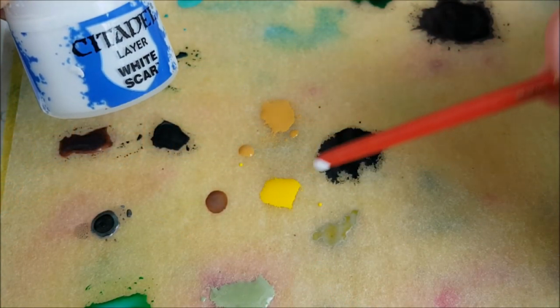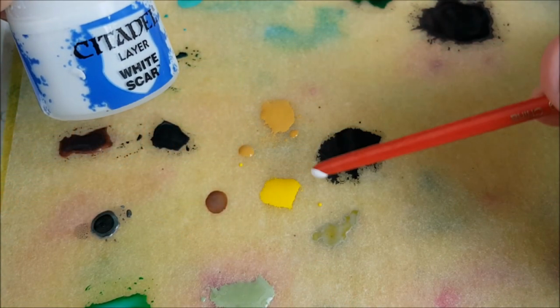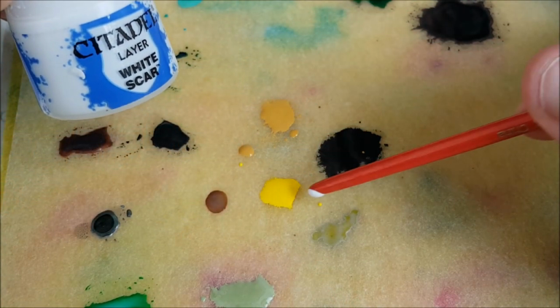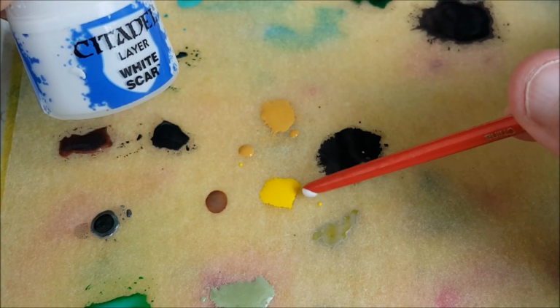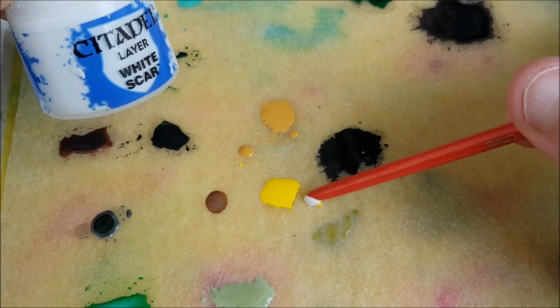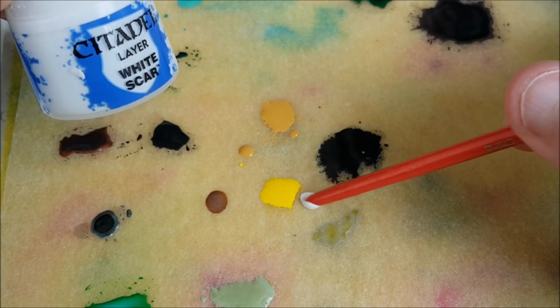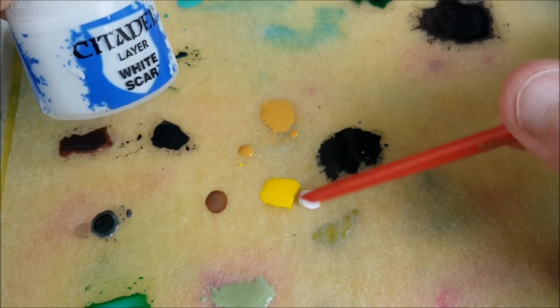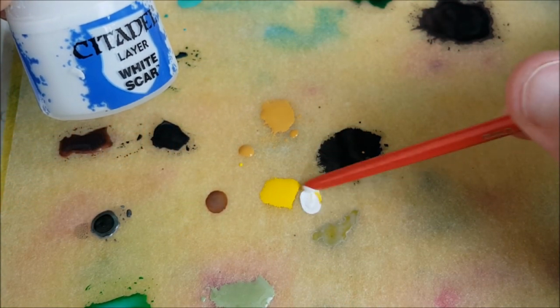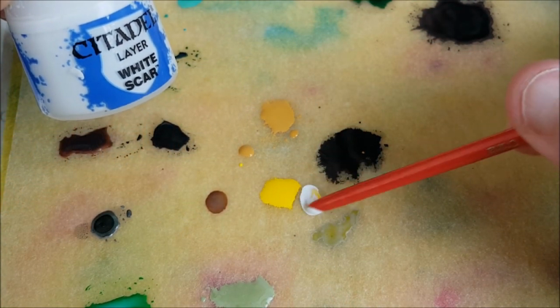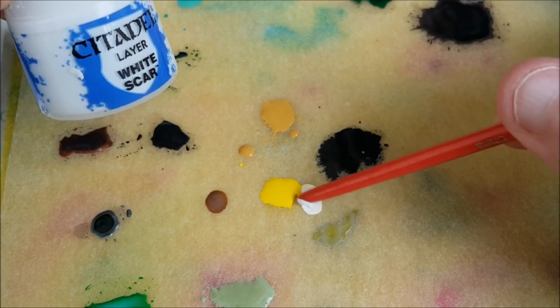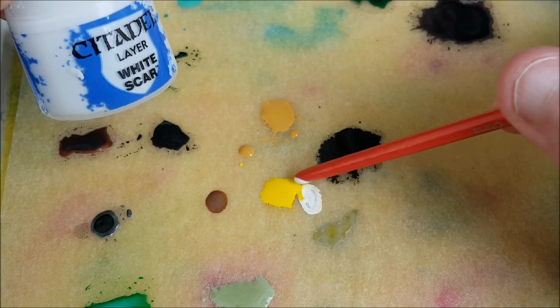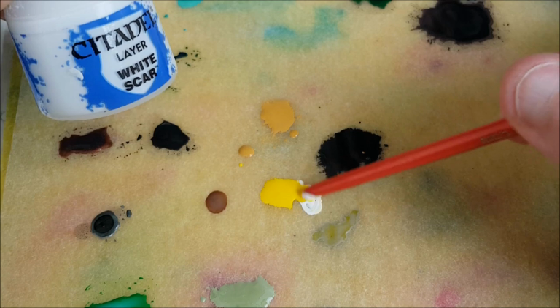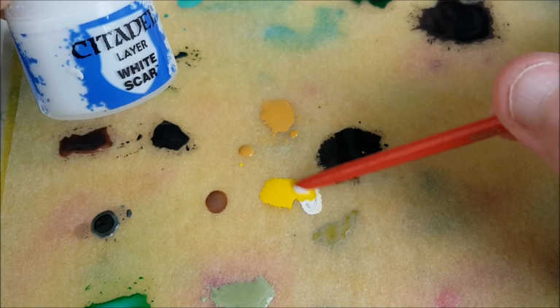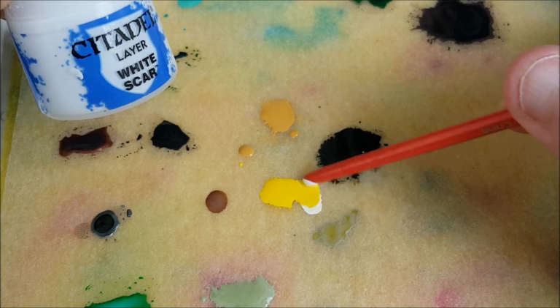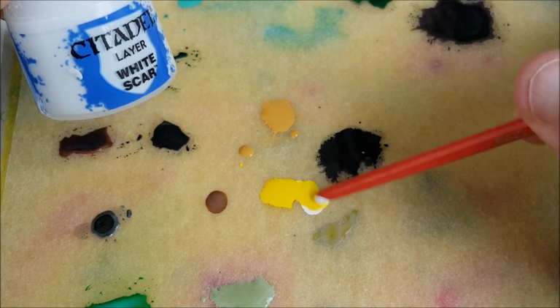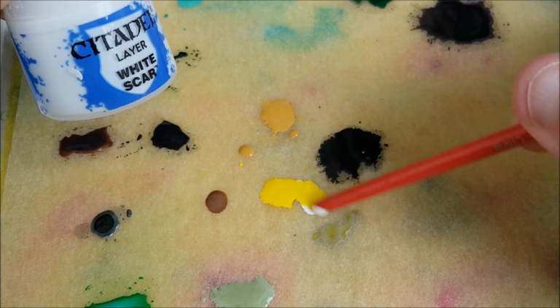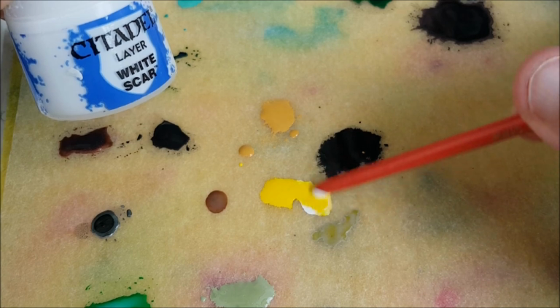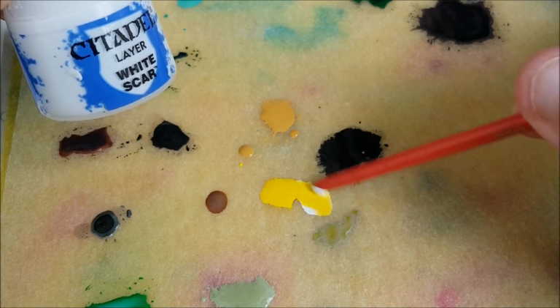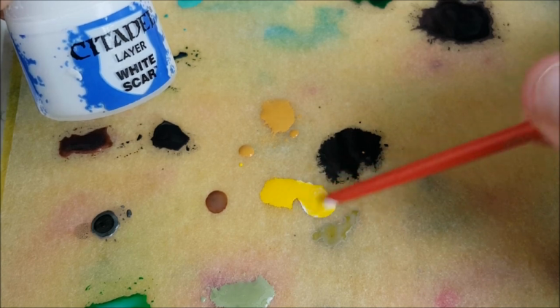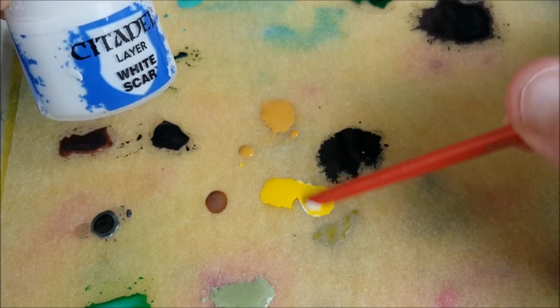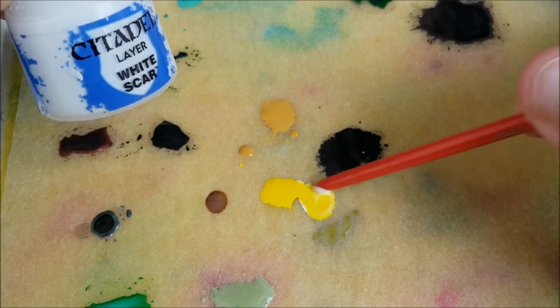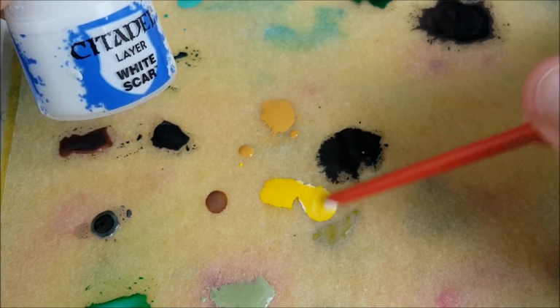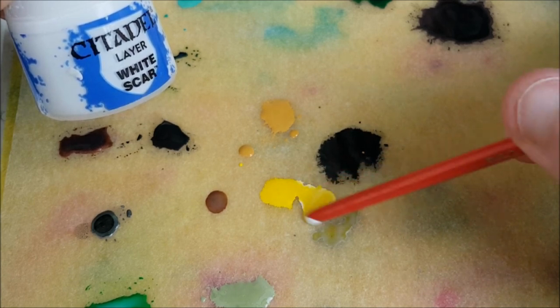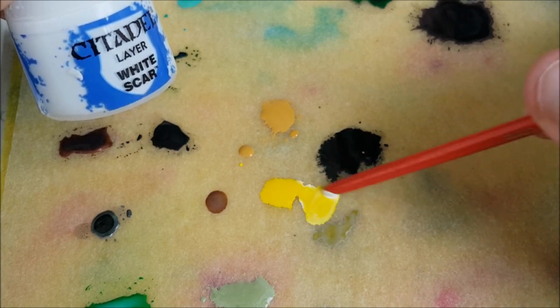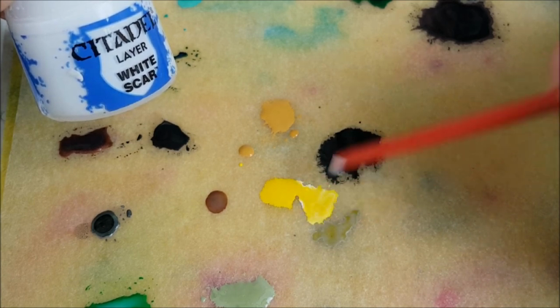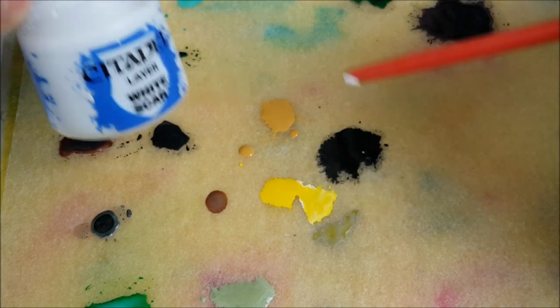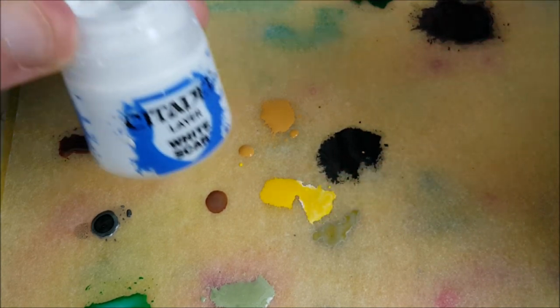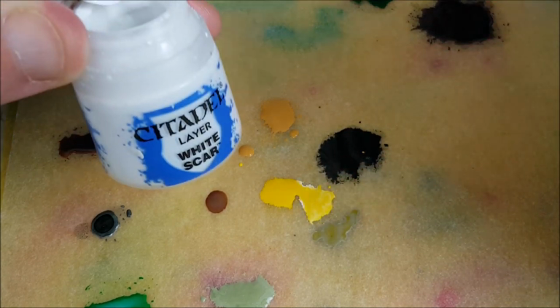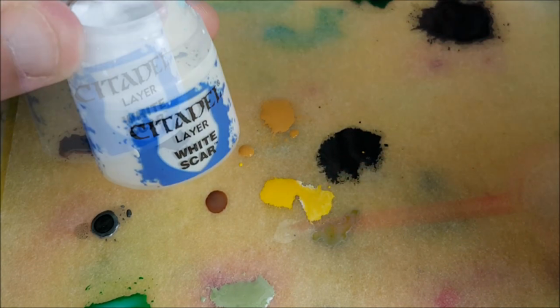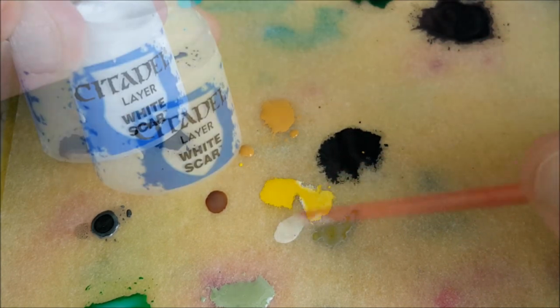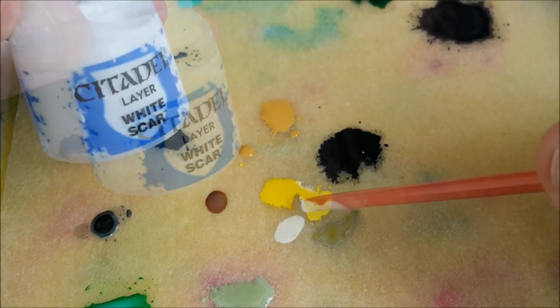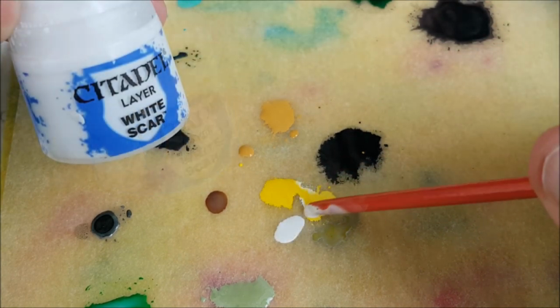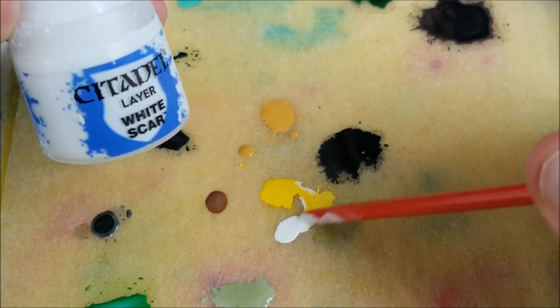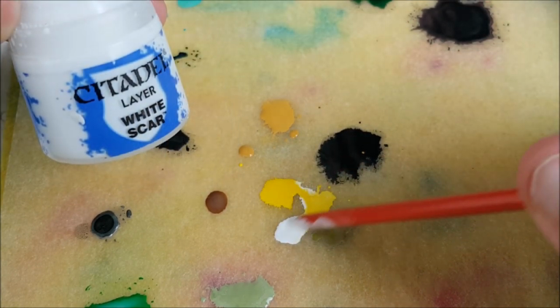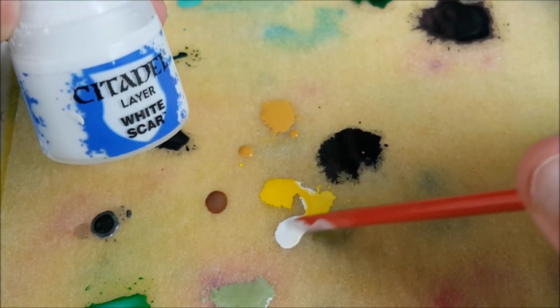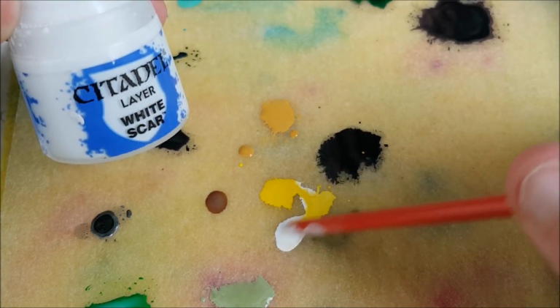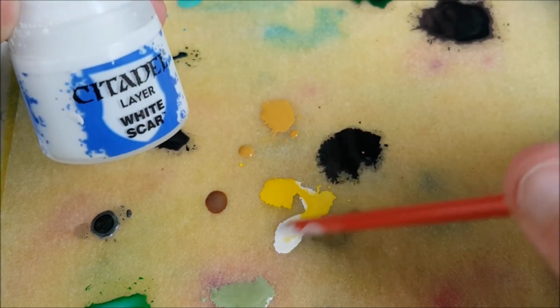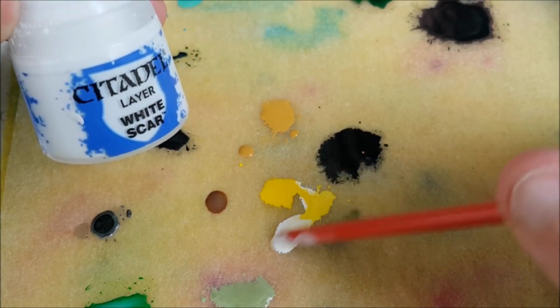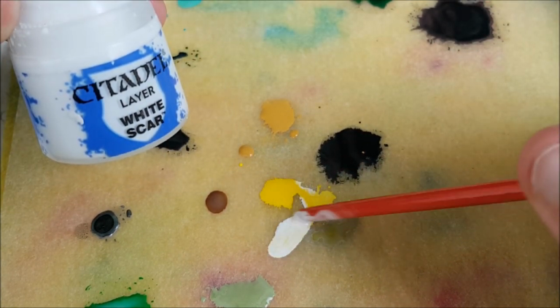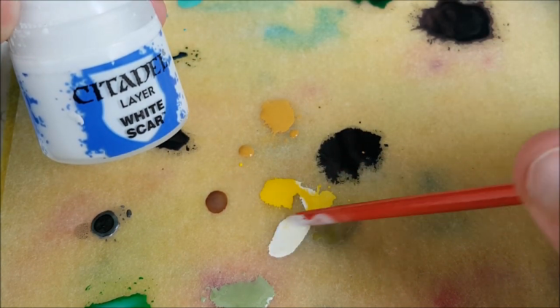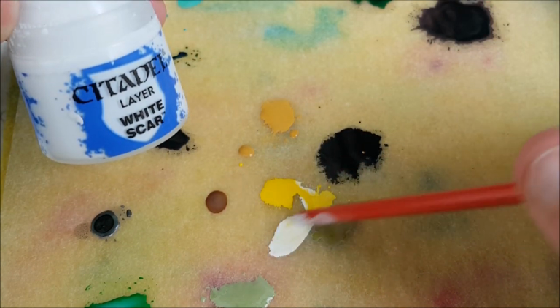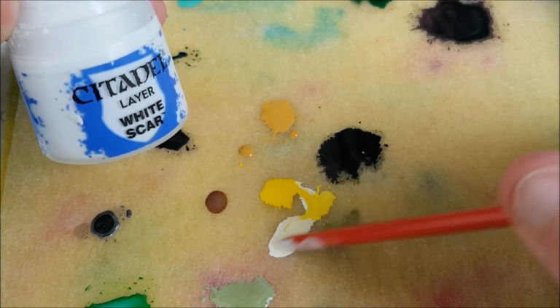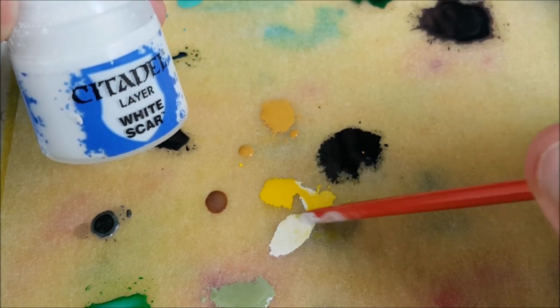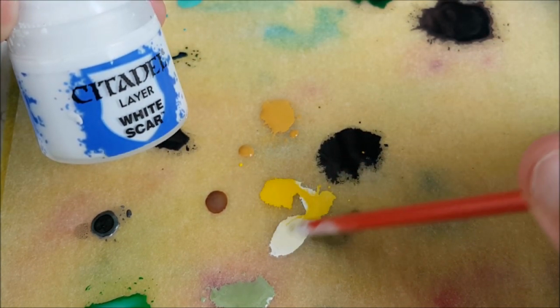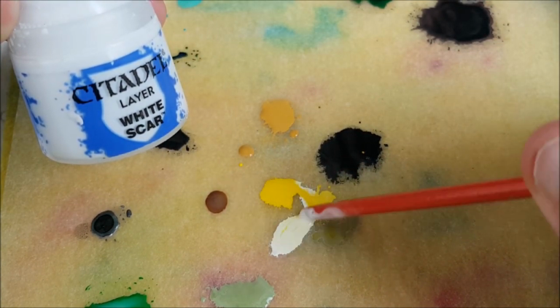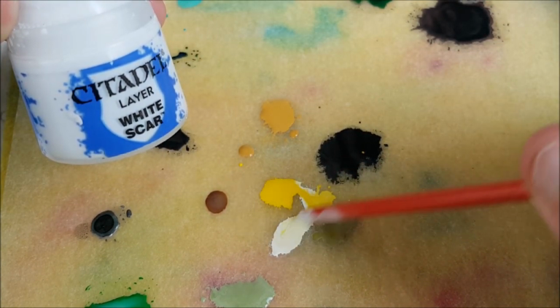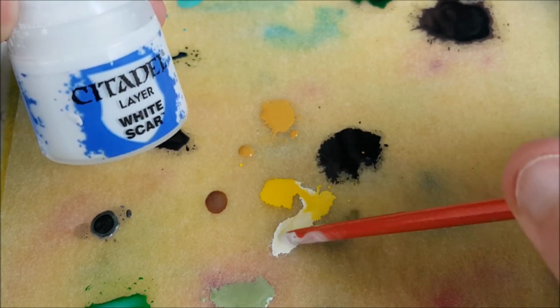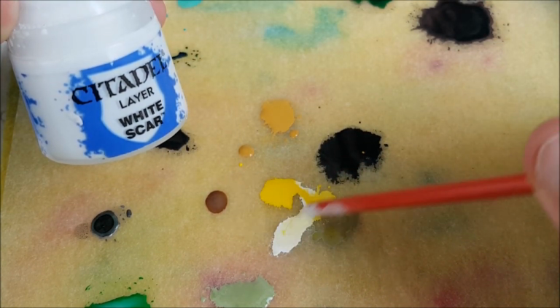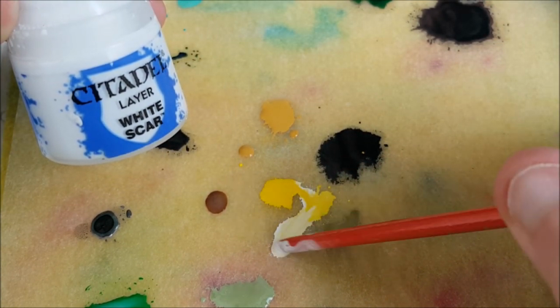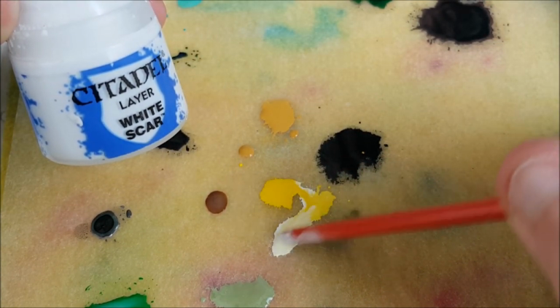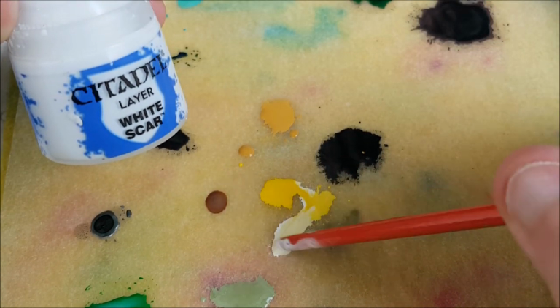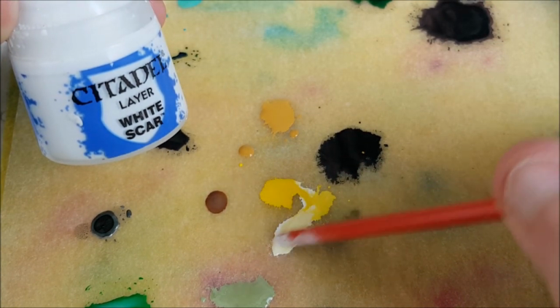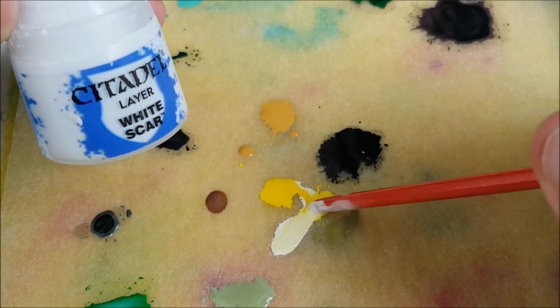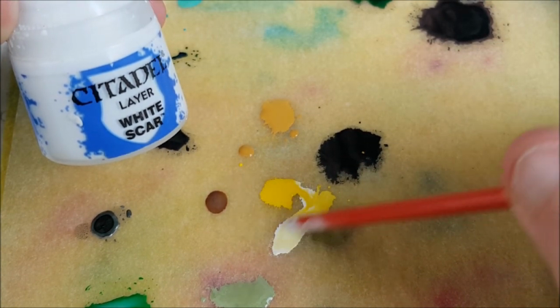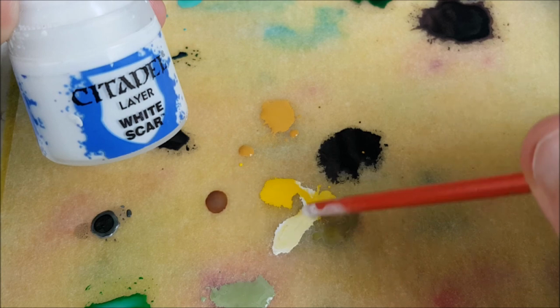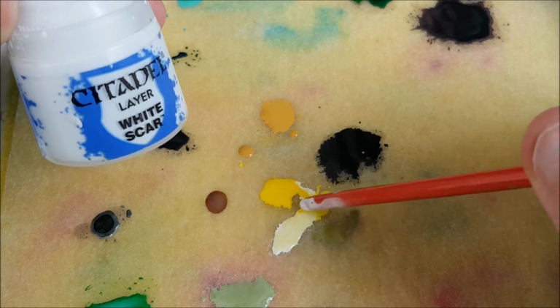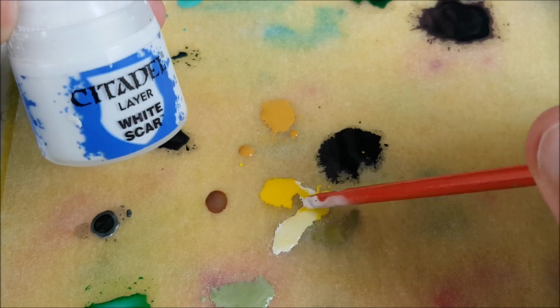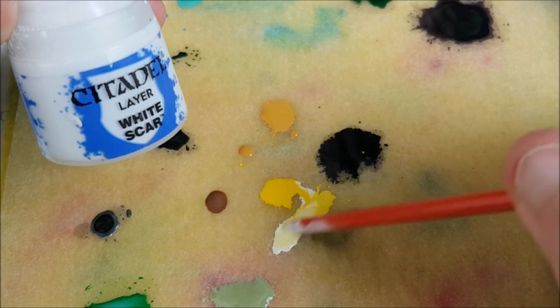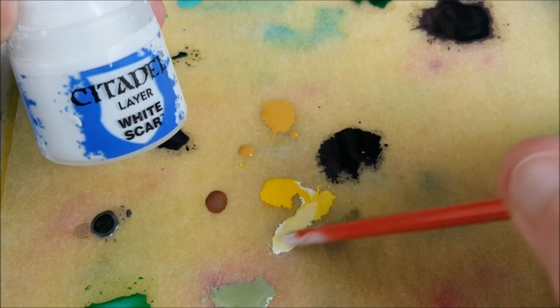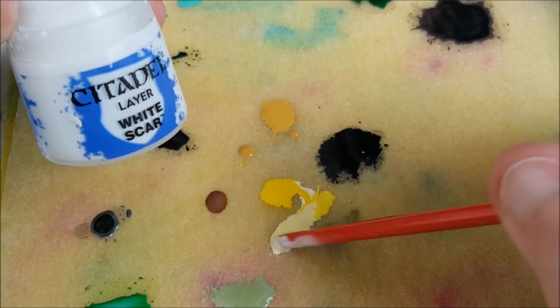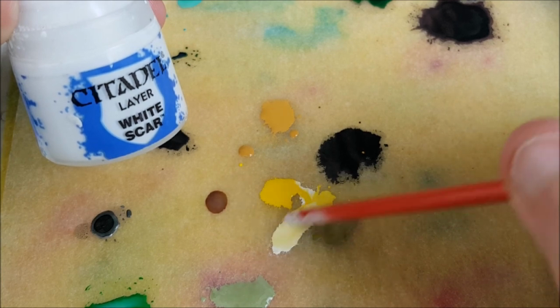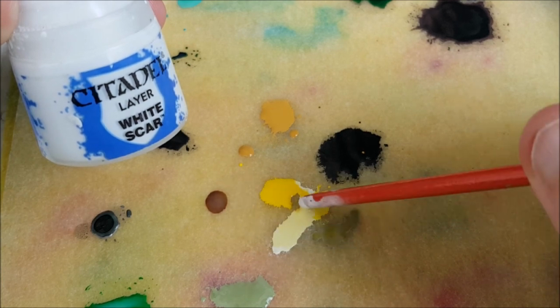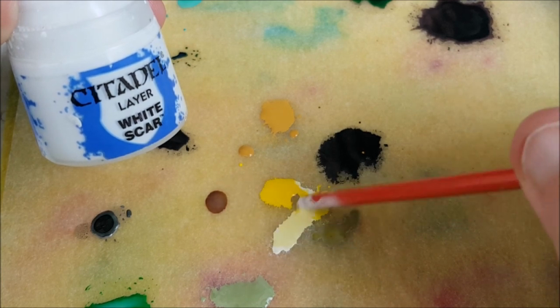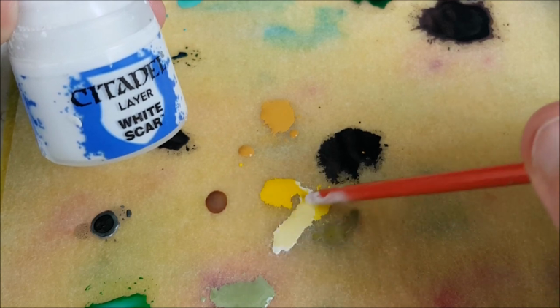Now I'm mixing a roughly 50-50 mix of white and yellow. This time I'm only going to put a small dab of this color in the center of each eye.